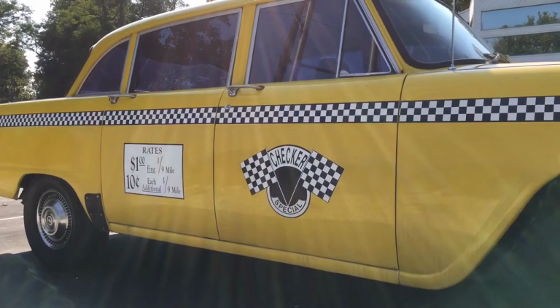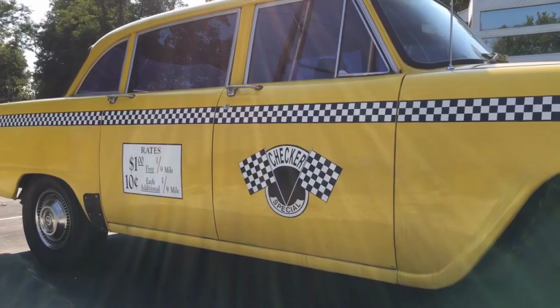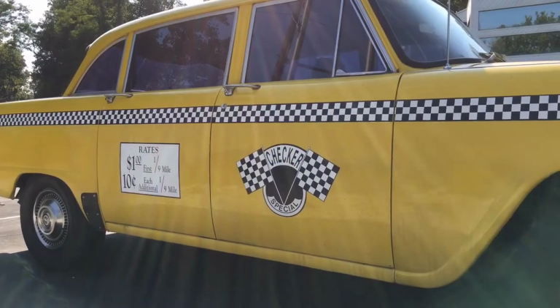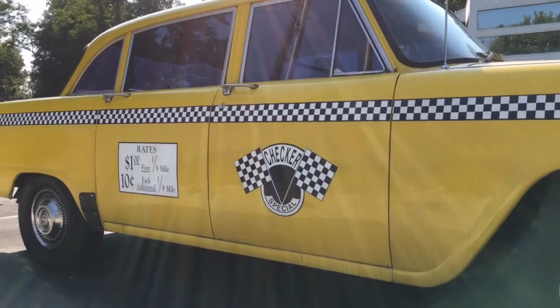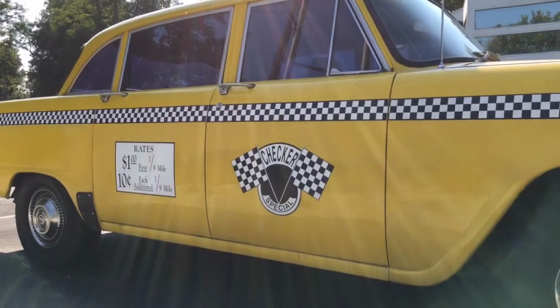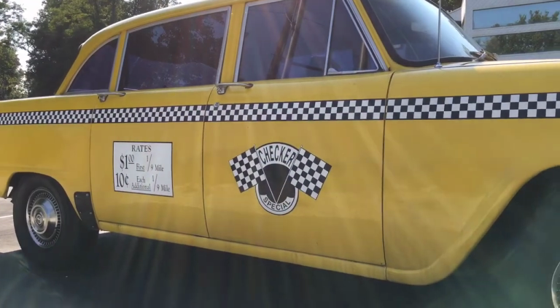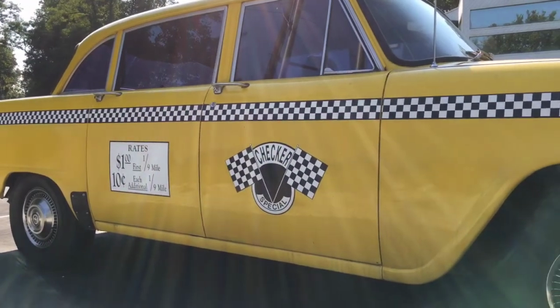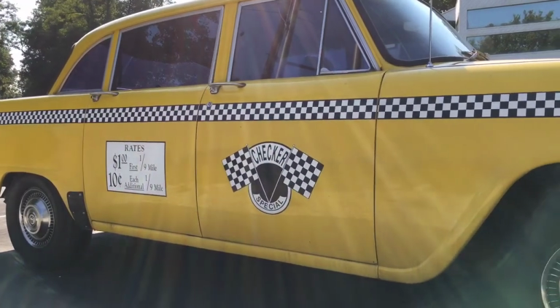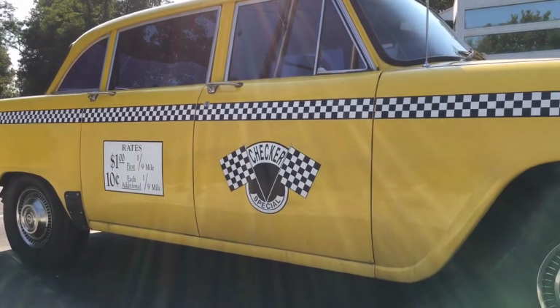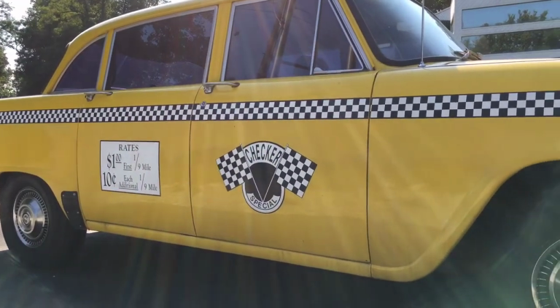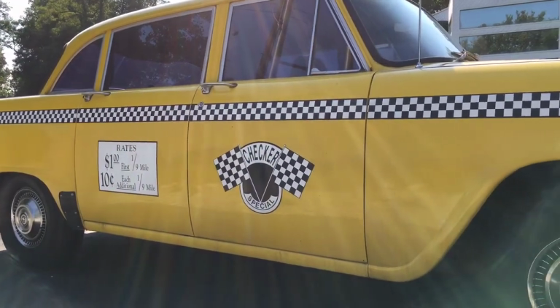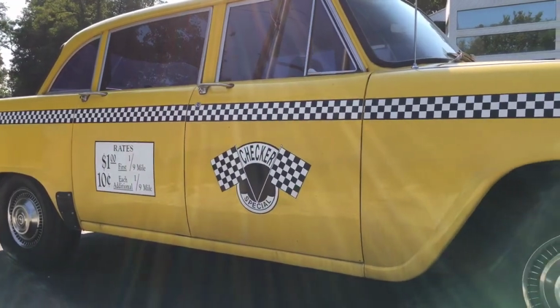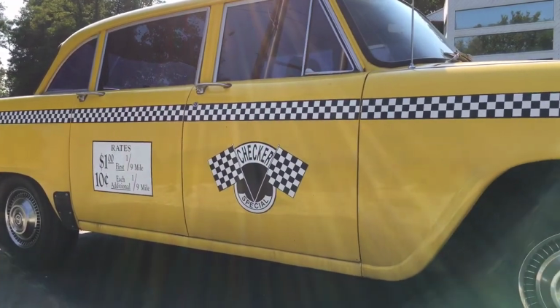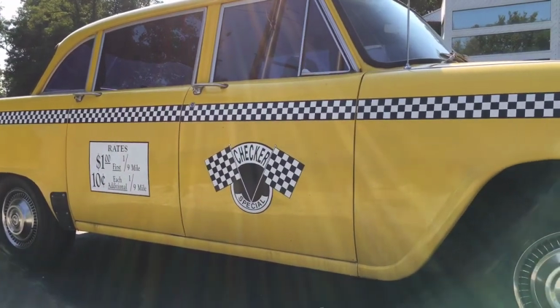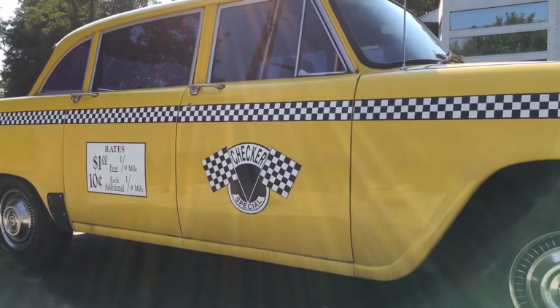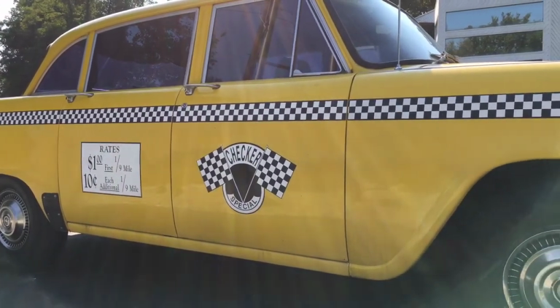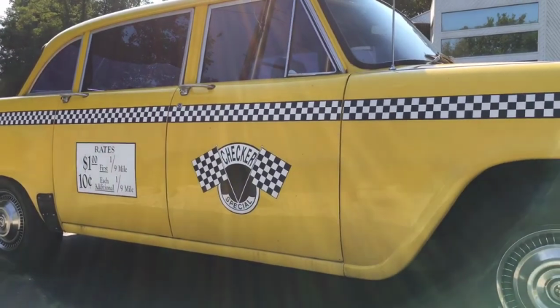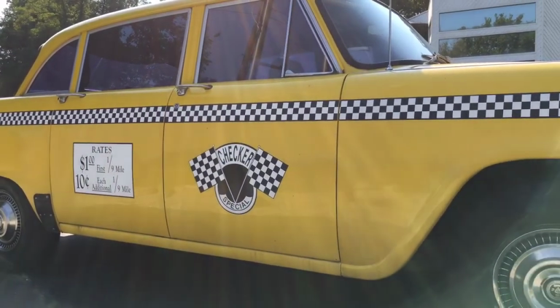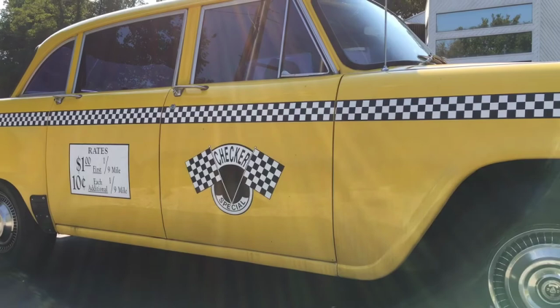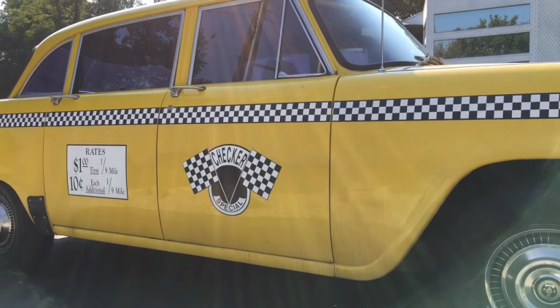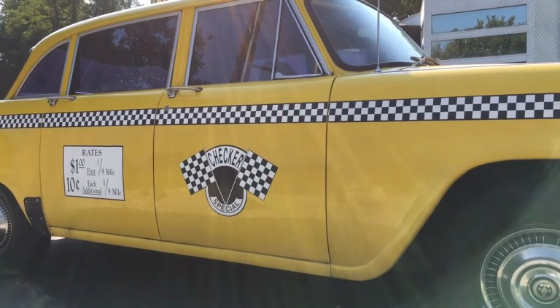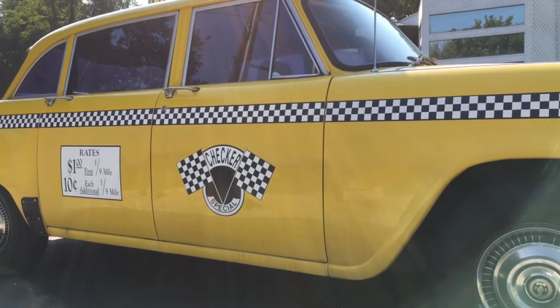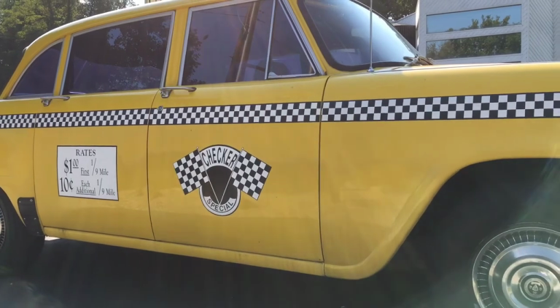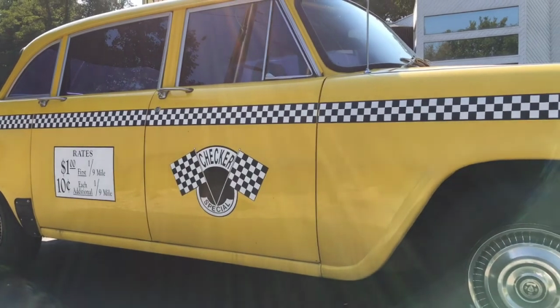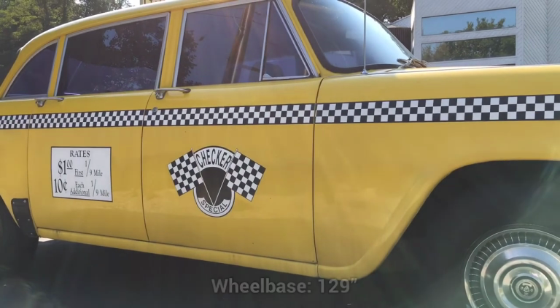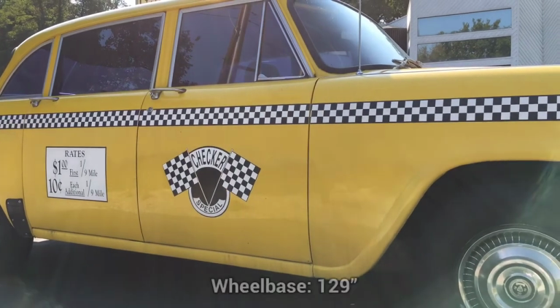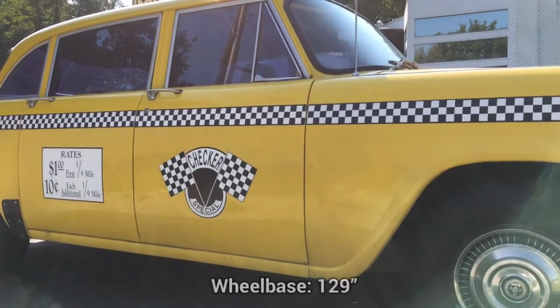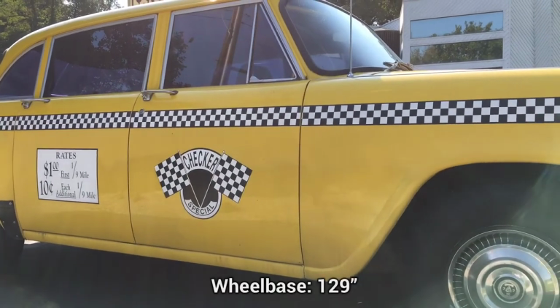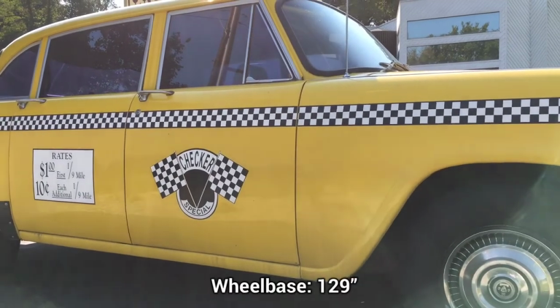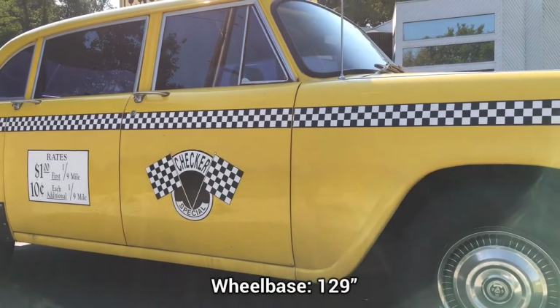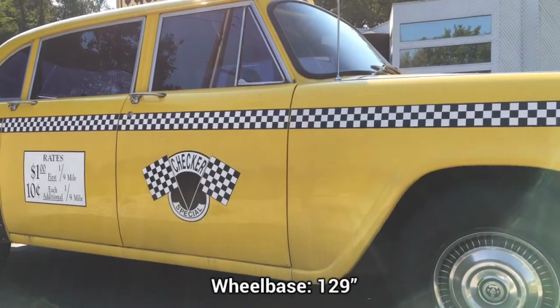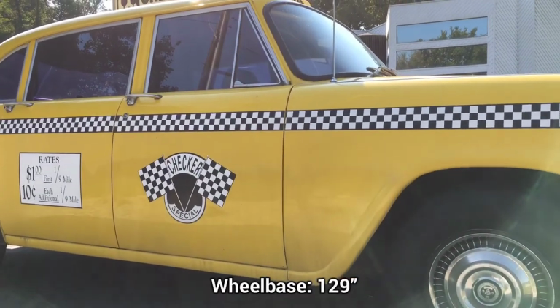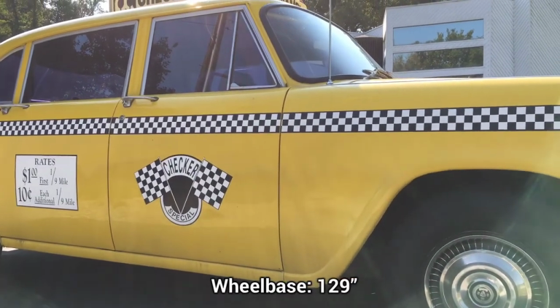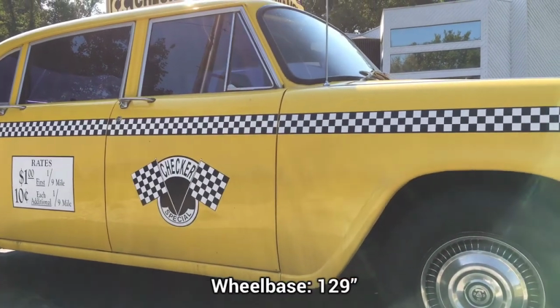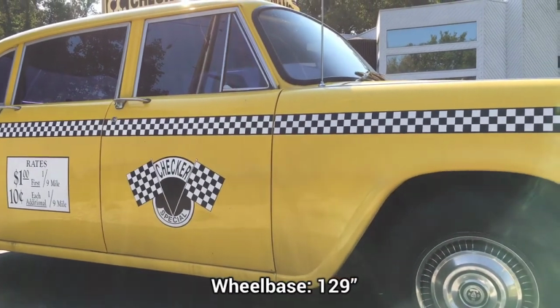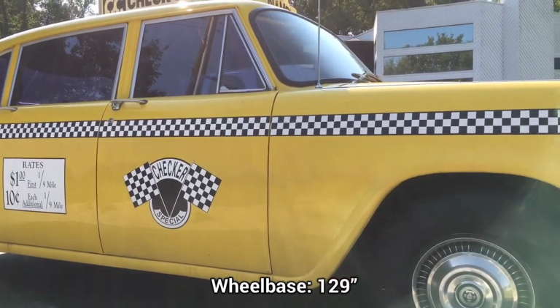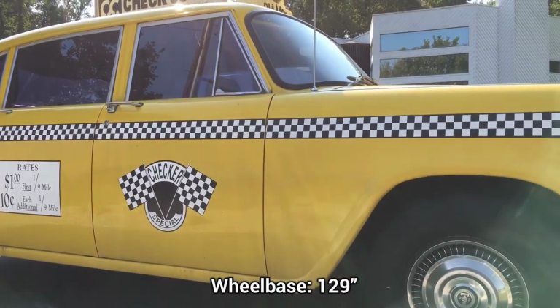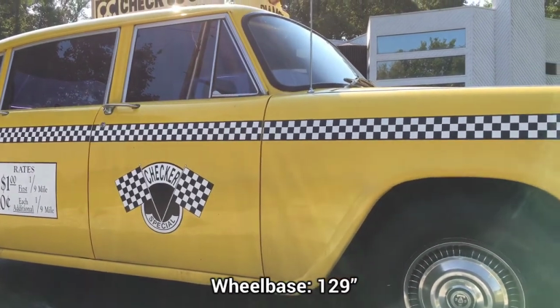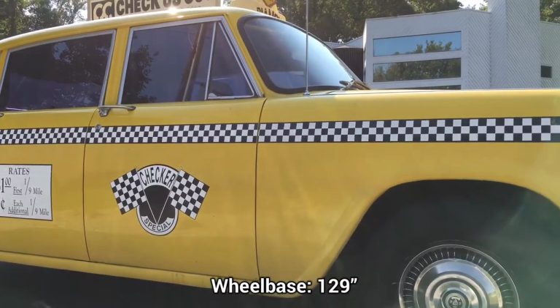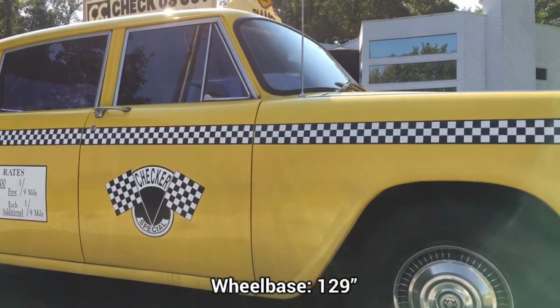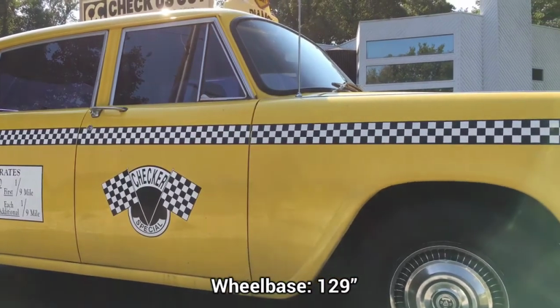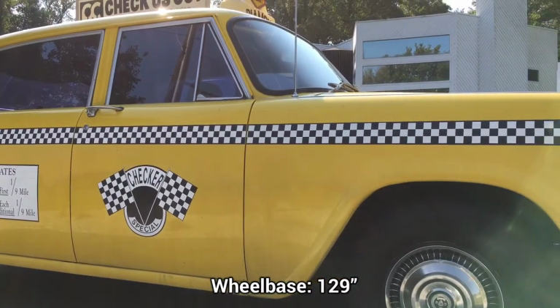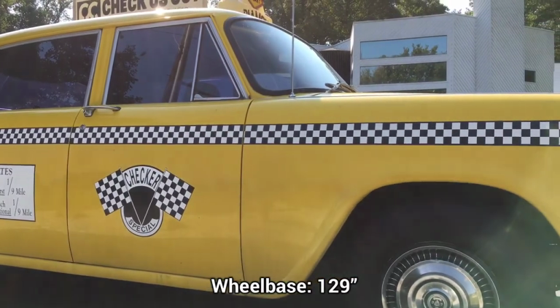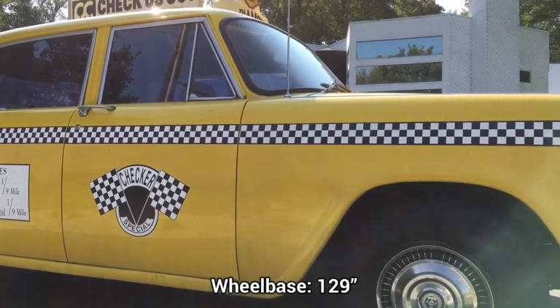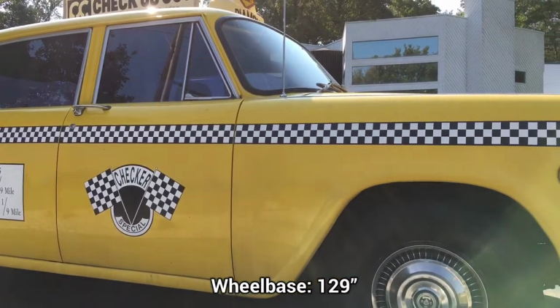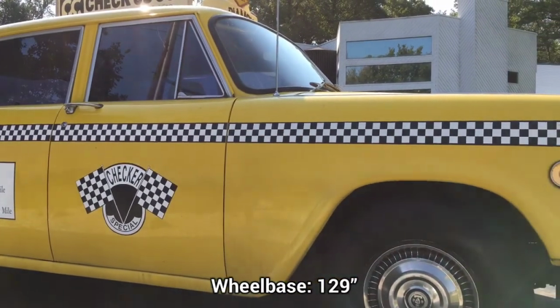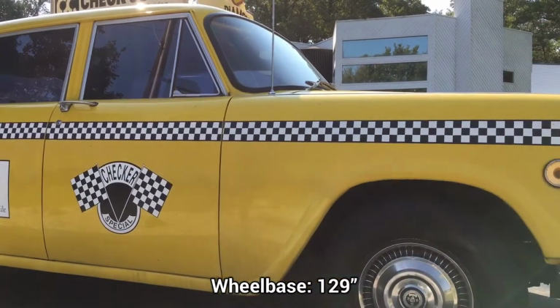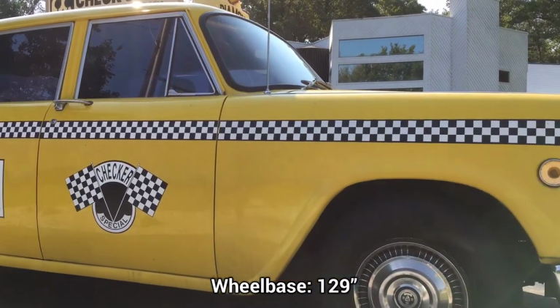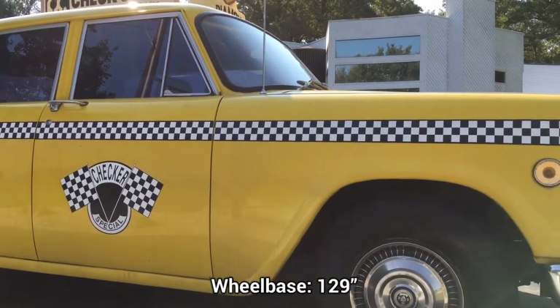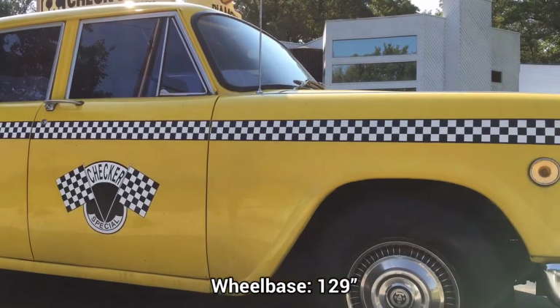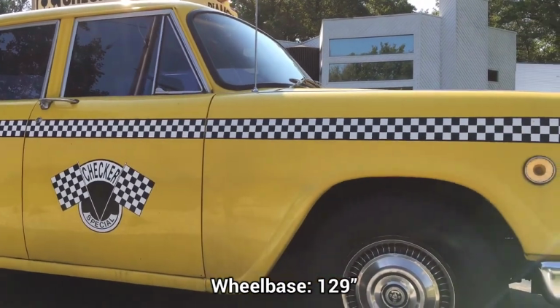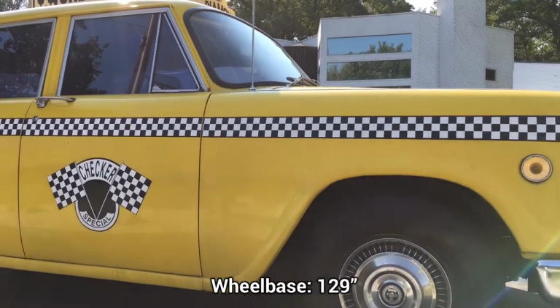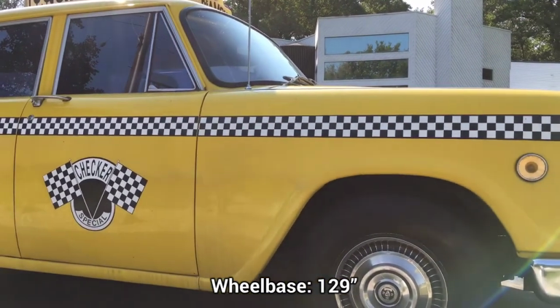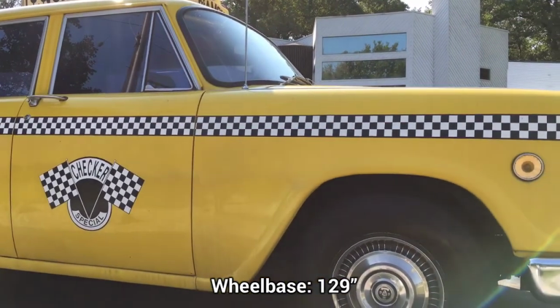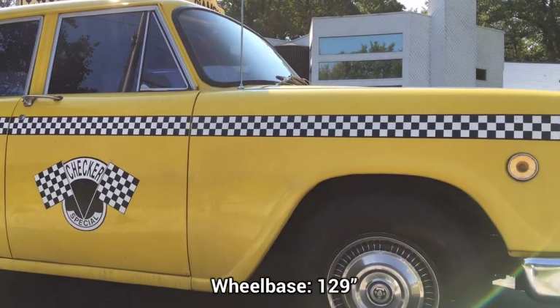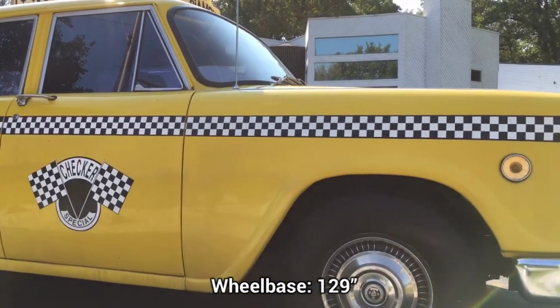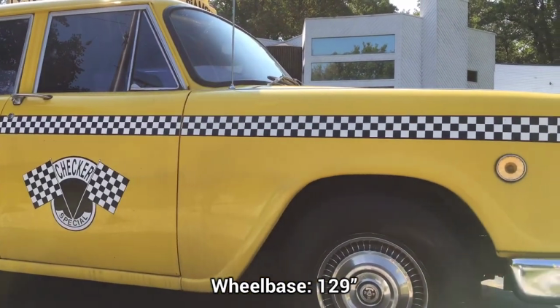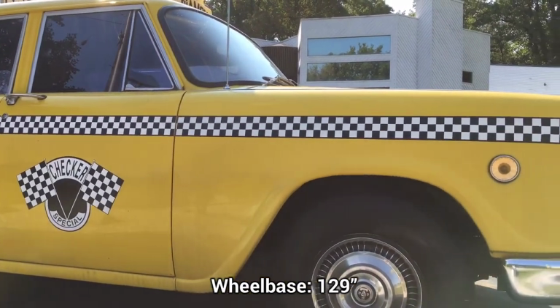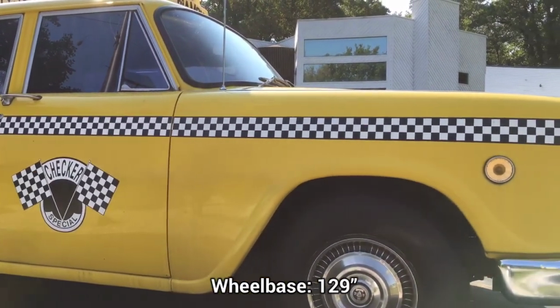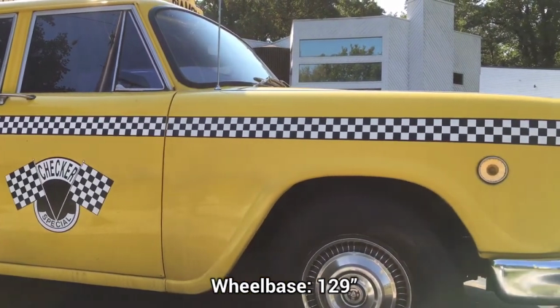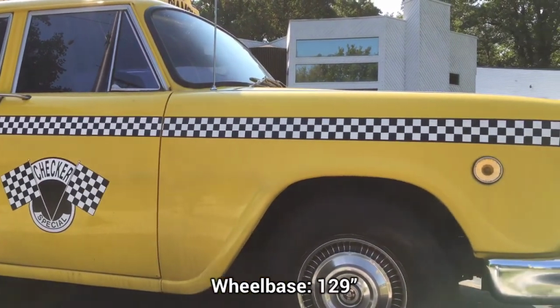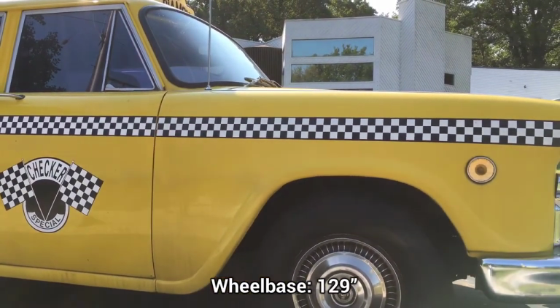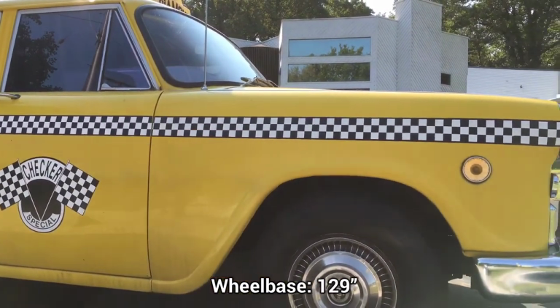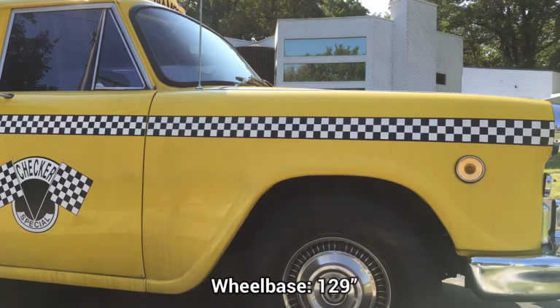The Marathon had a longer wheelbase at 129 inches, a lot longer than the earlier models before the Marathon came into being.